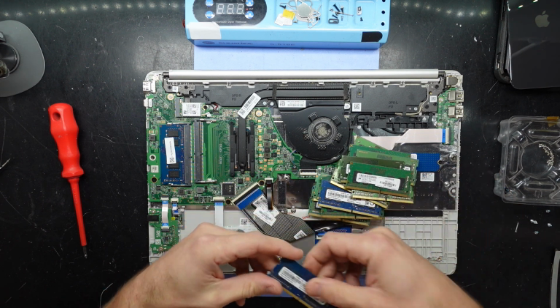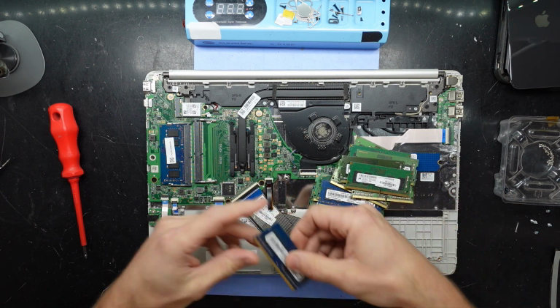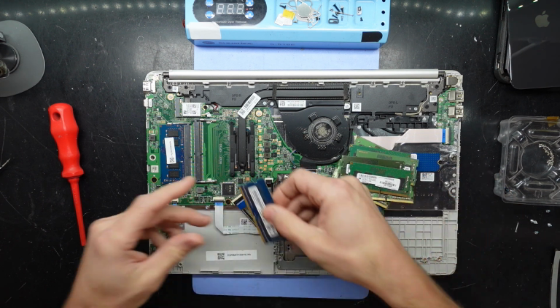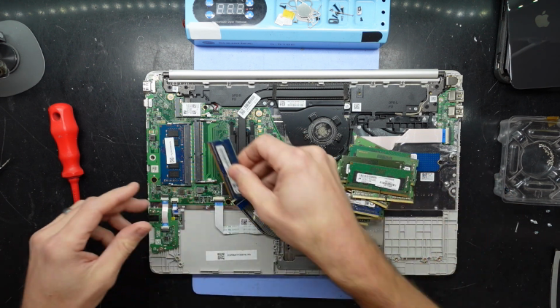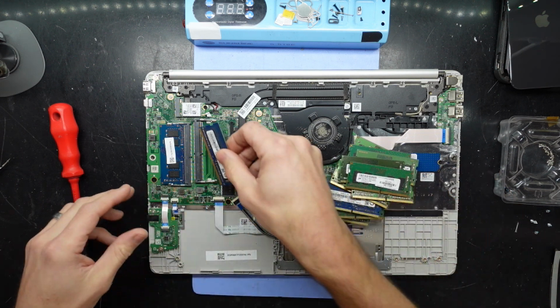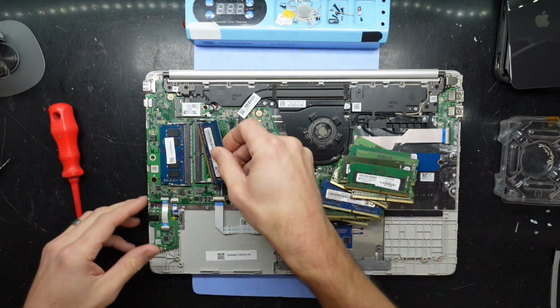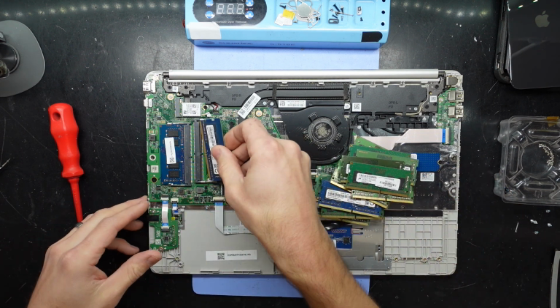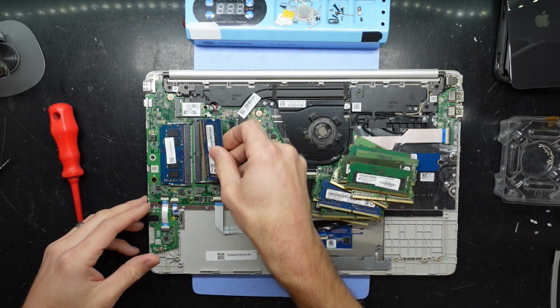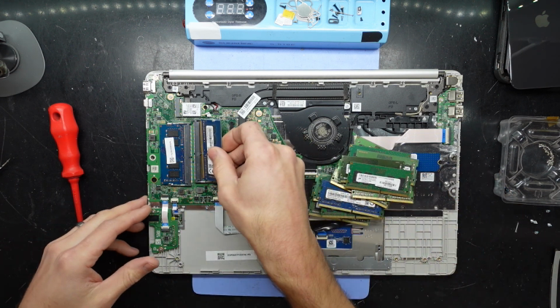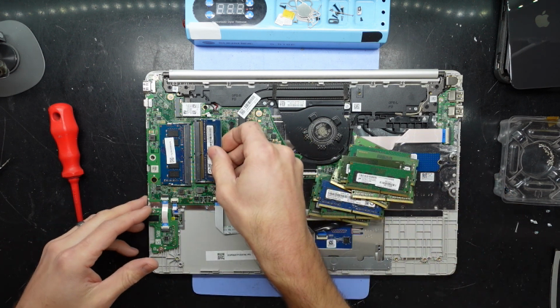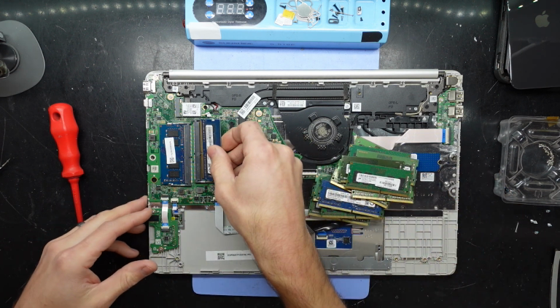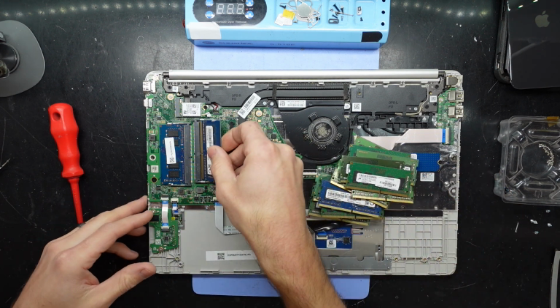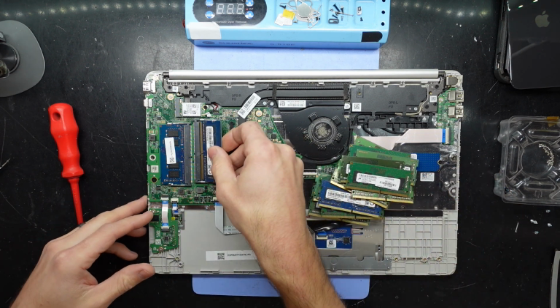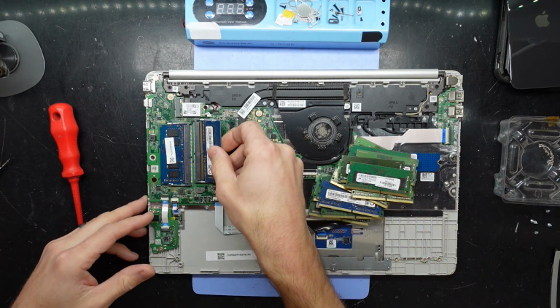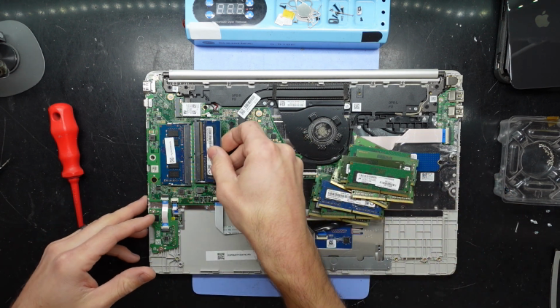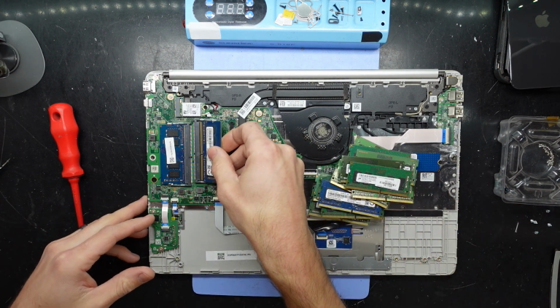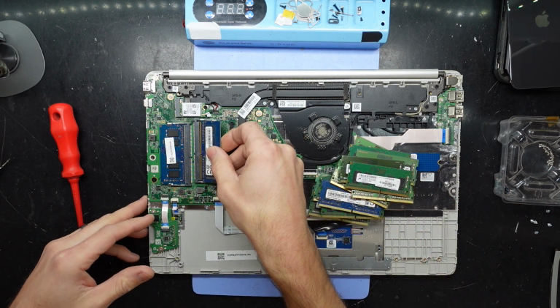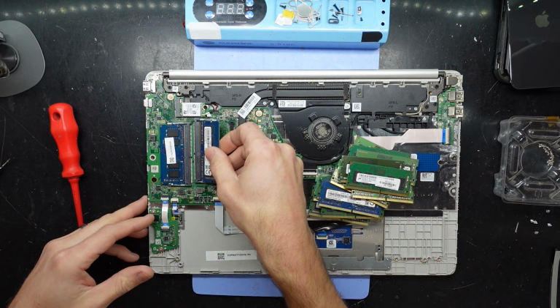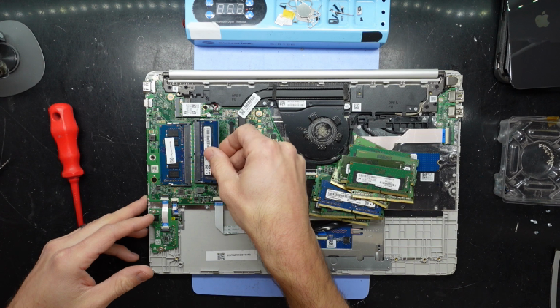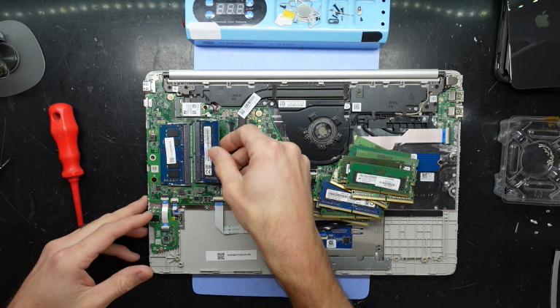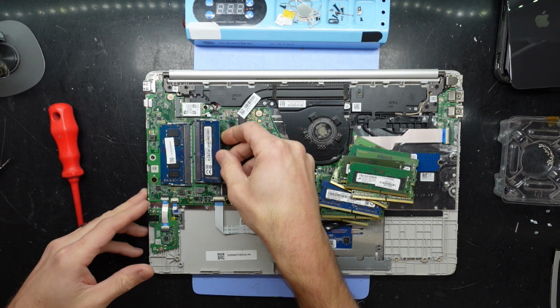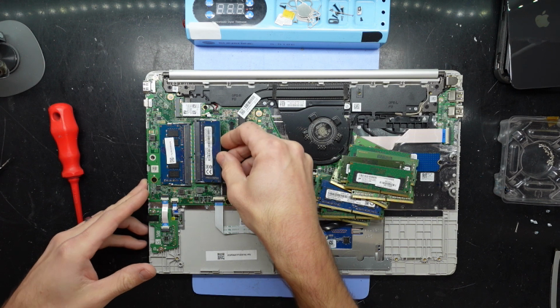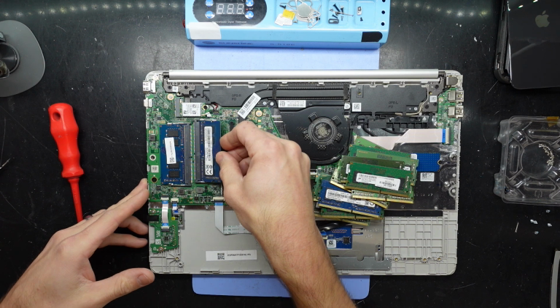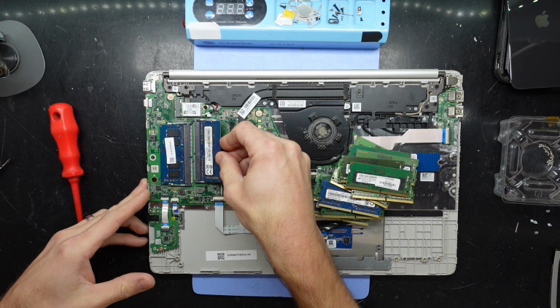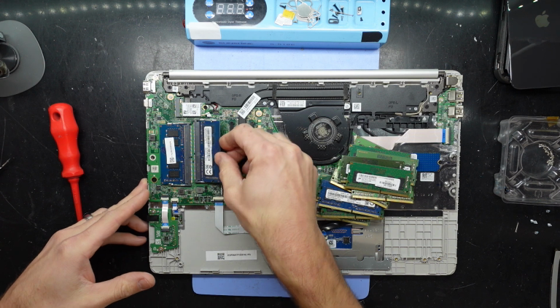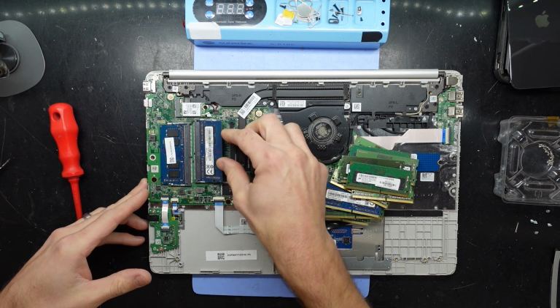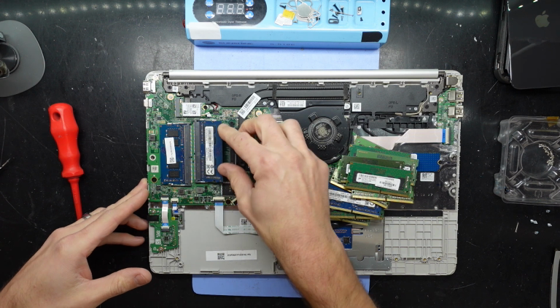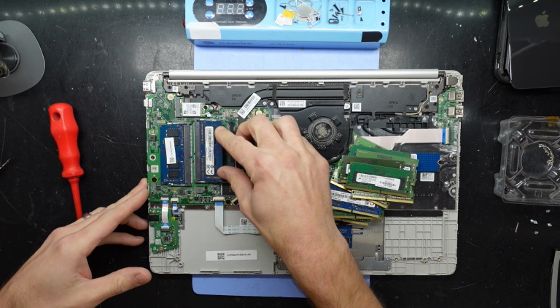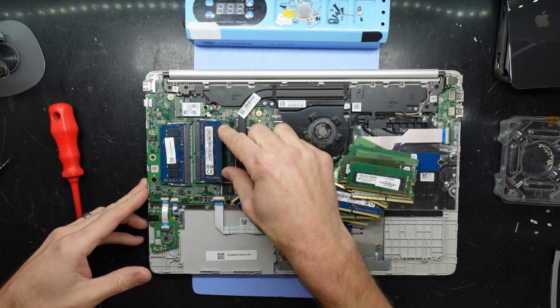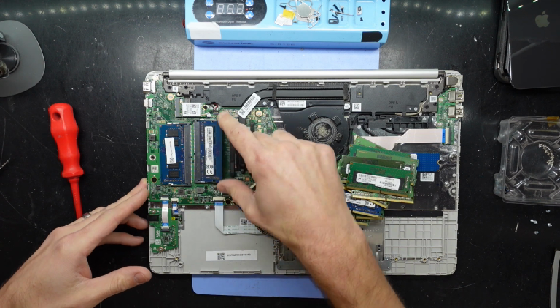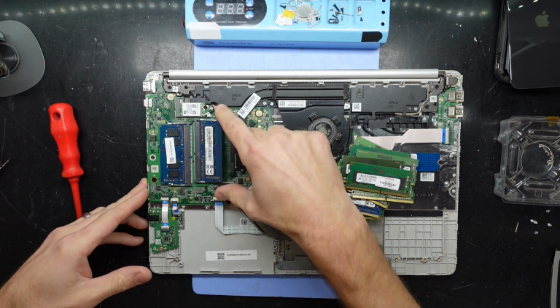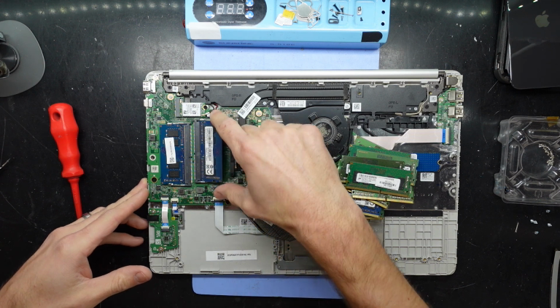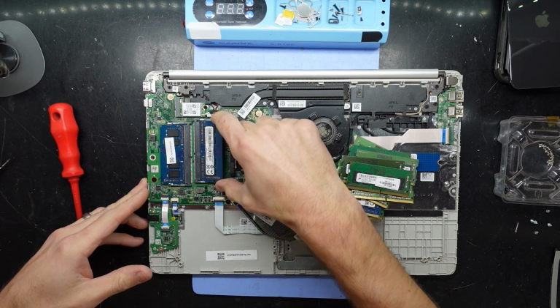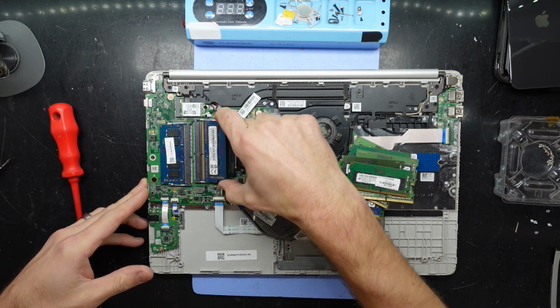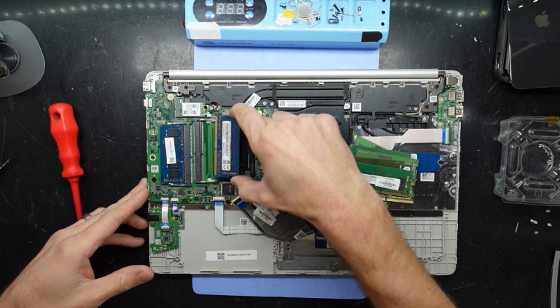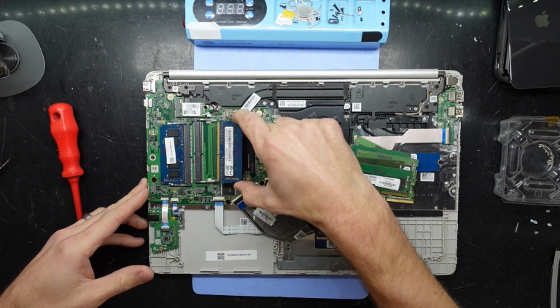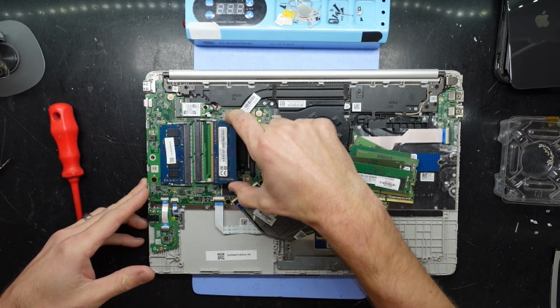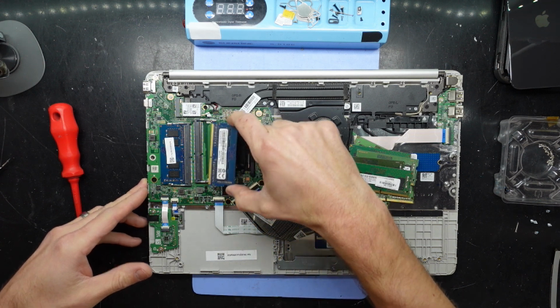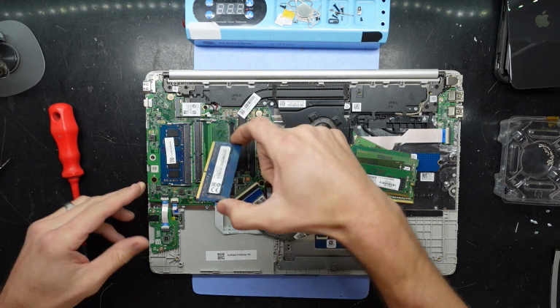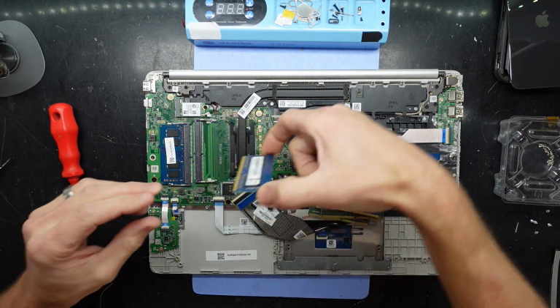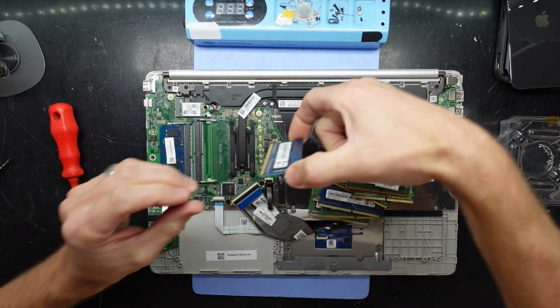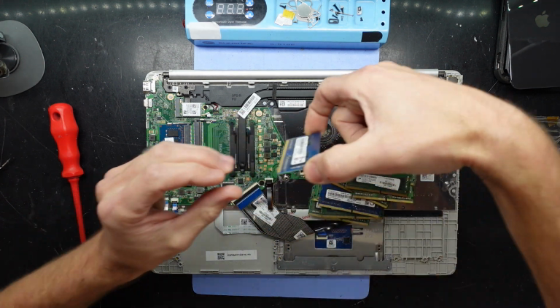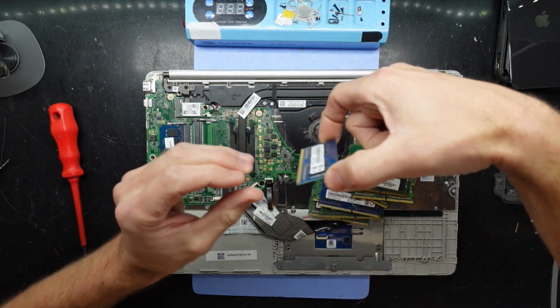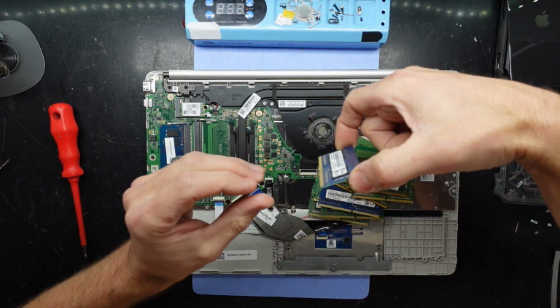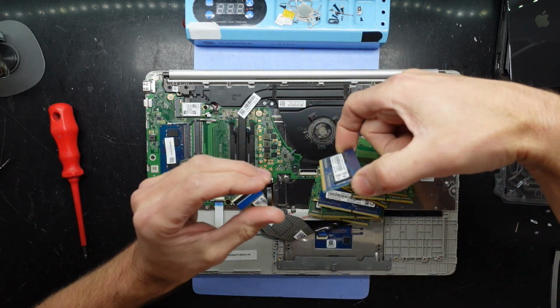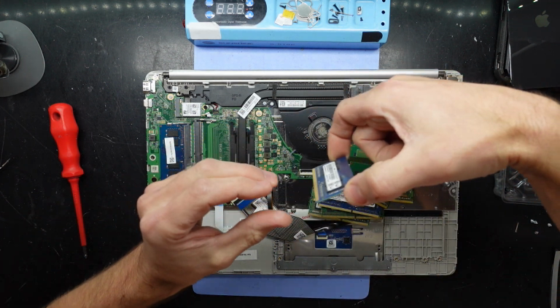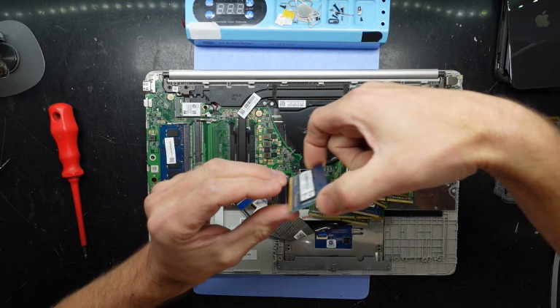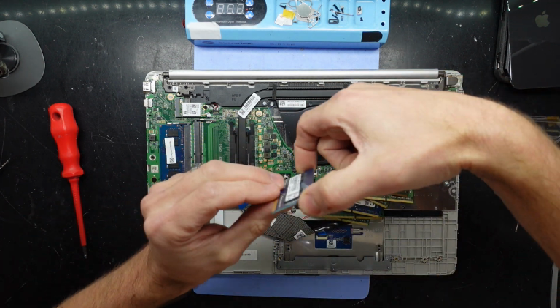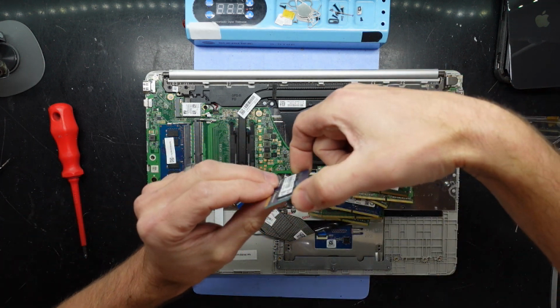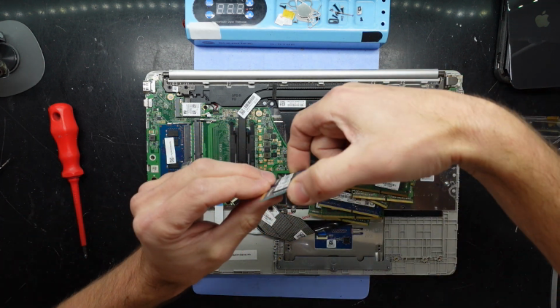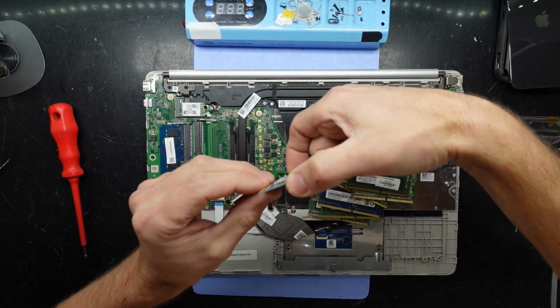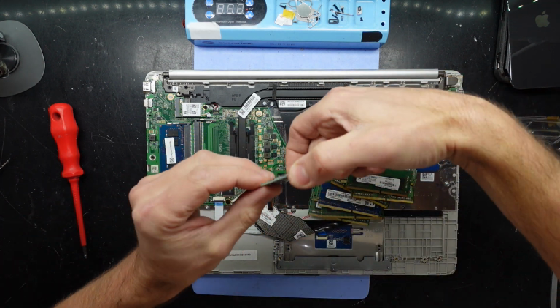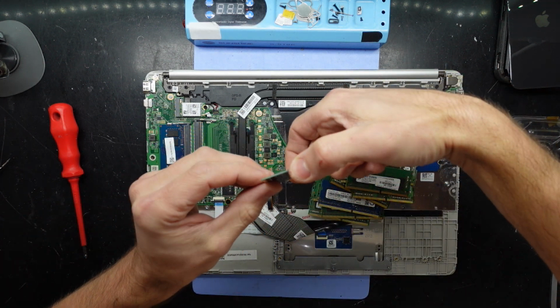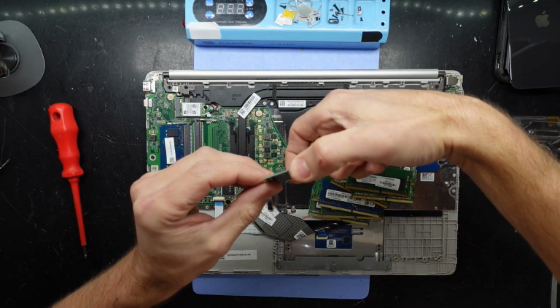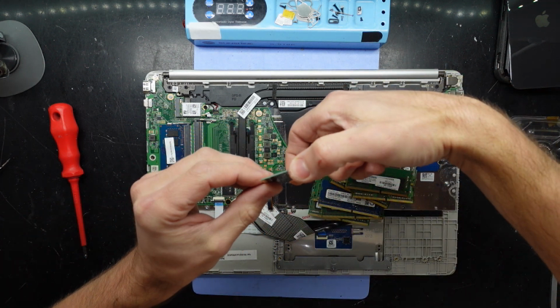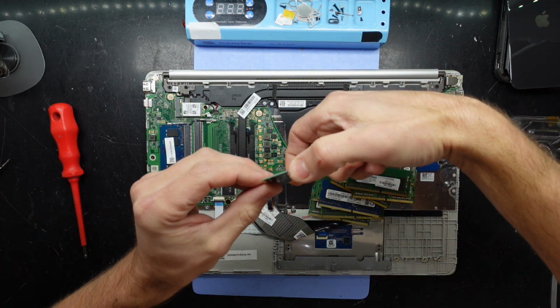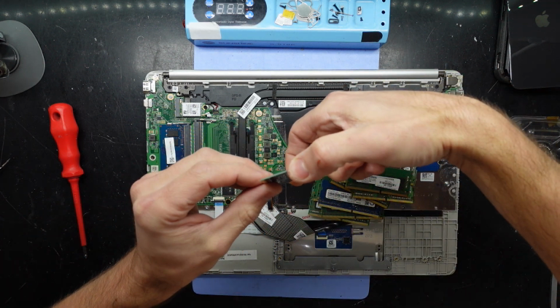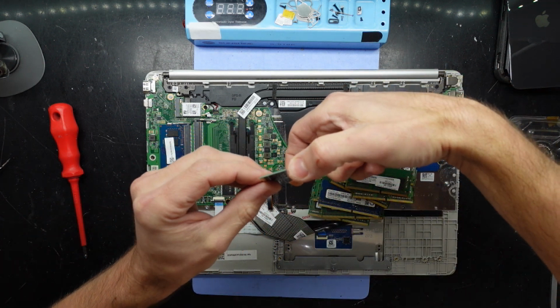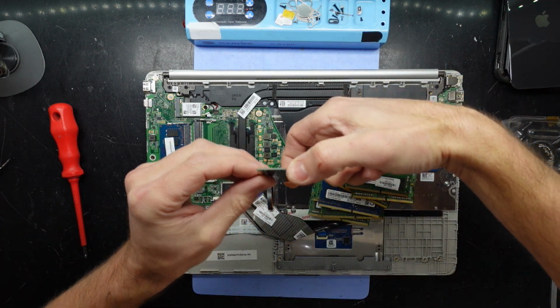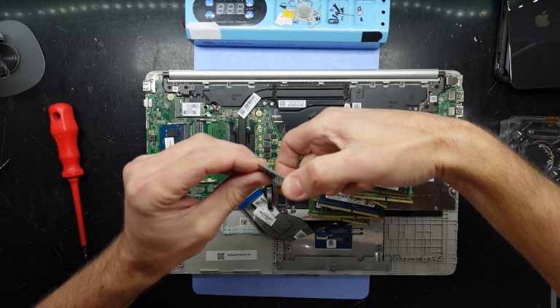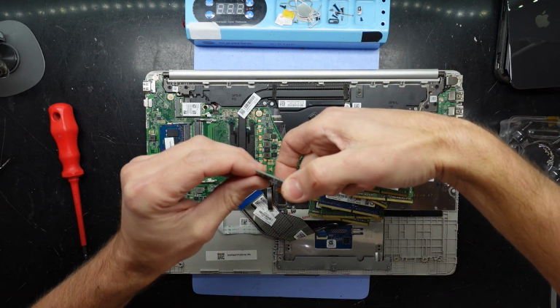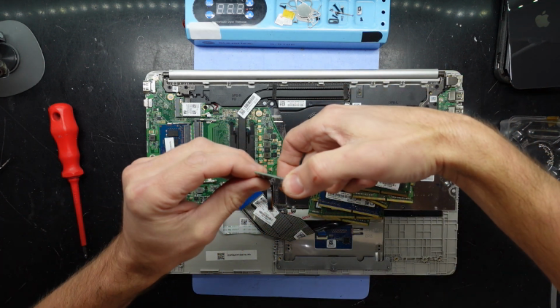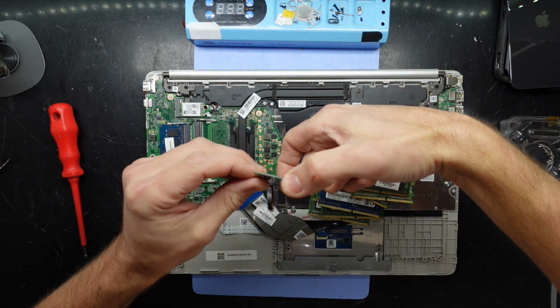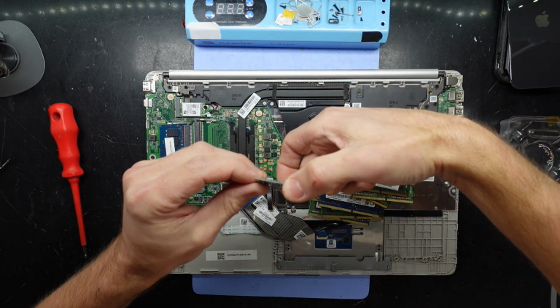Looks like we're going 12GB of RAM in total, so I'll use that one. It just slots in on a 45 degree angle and pull down.